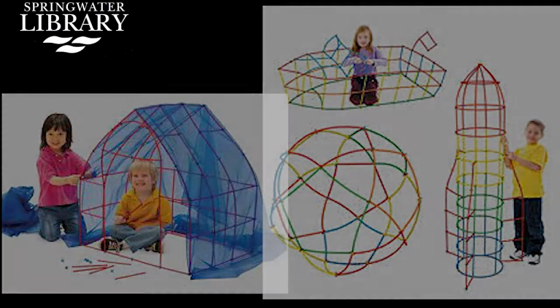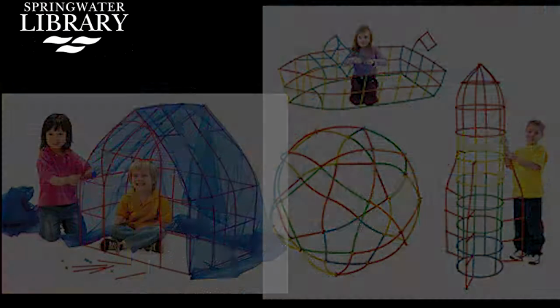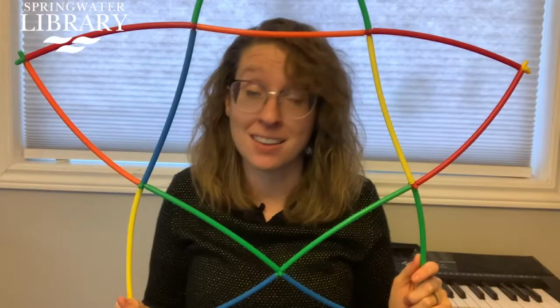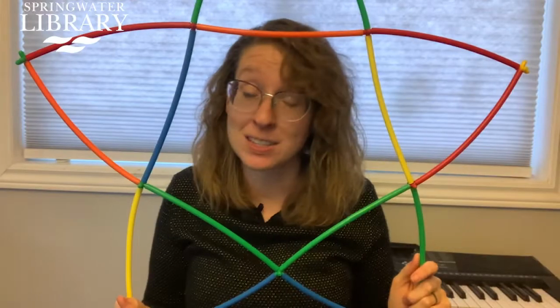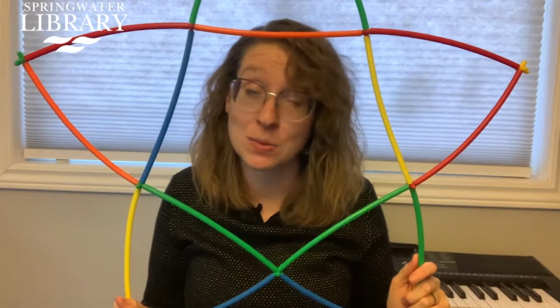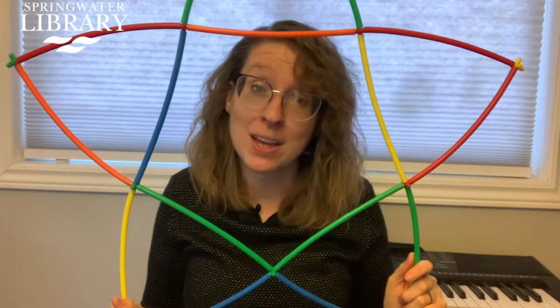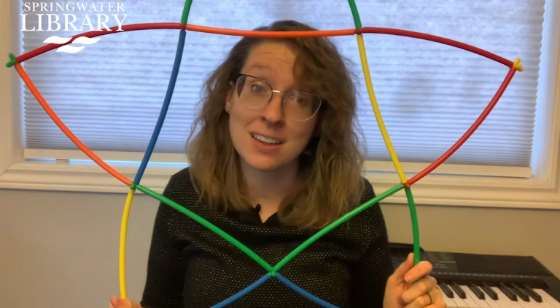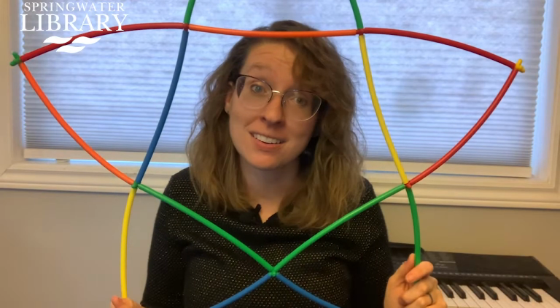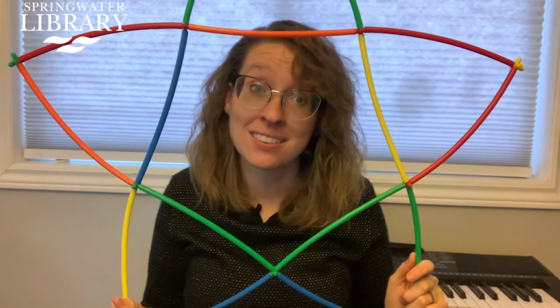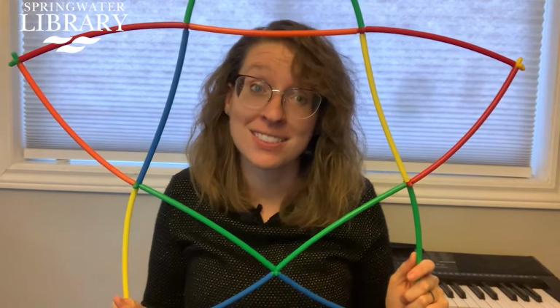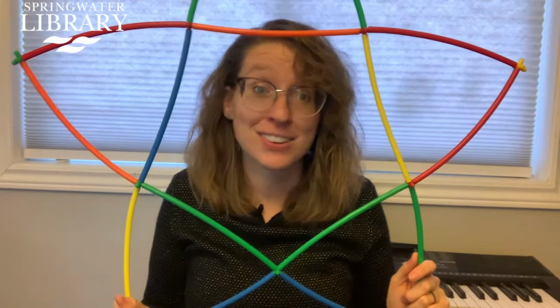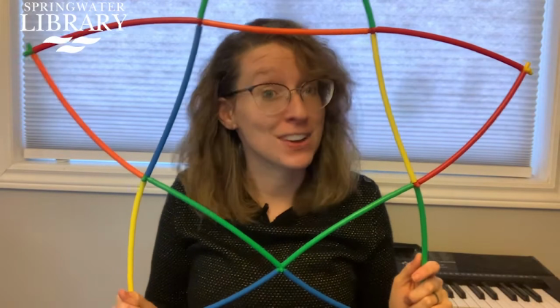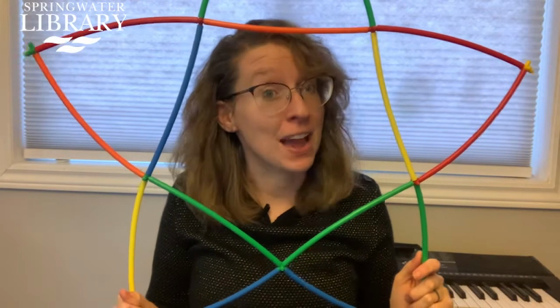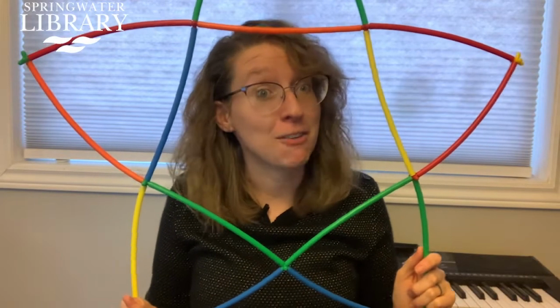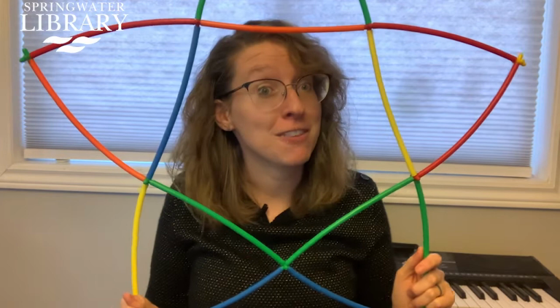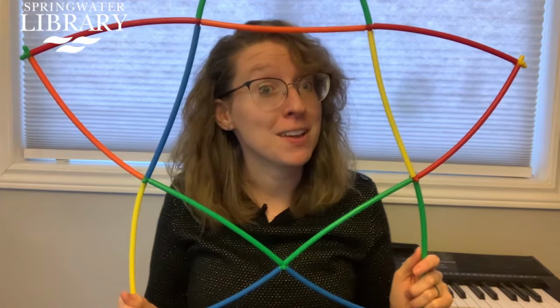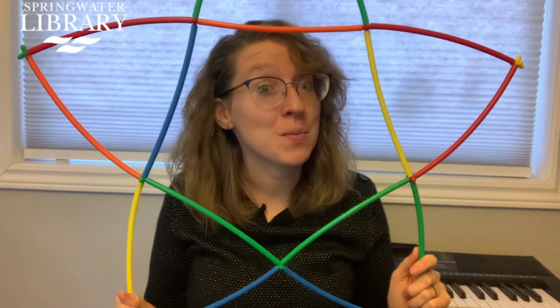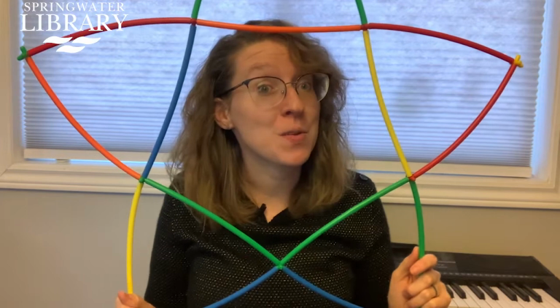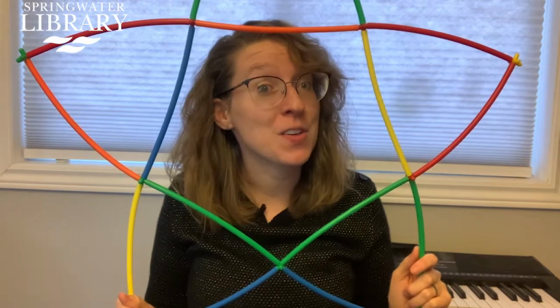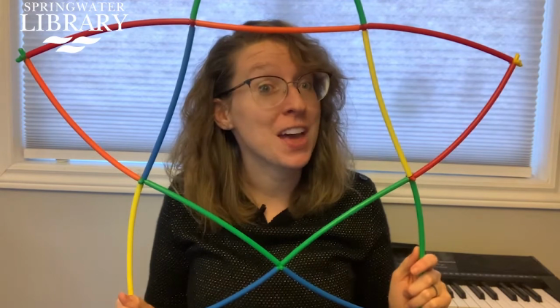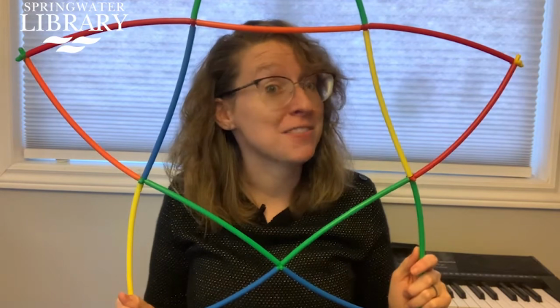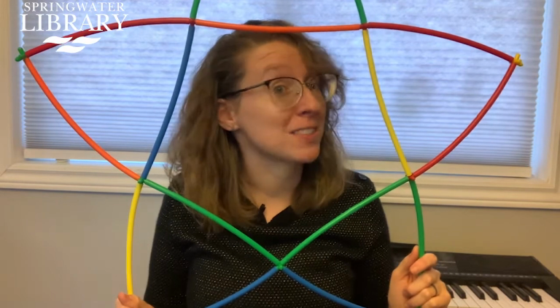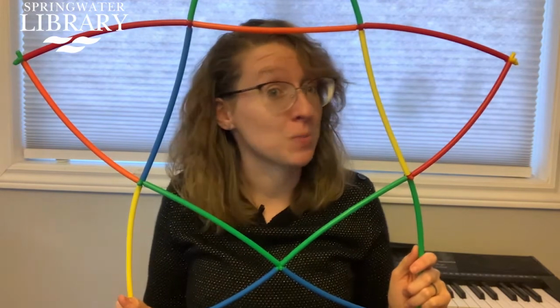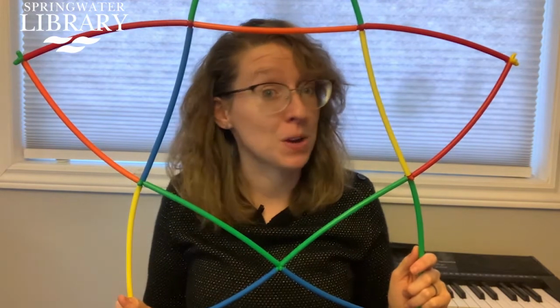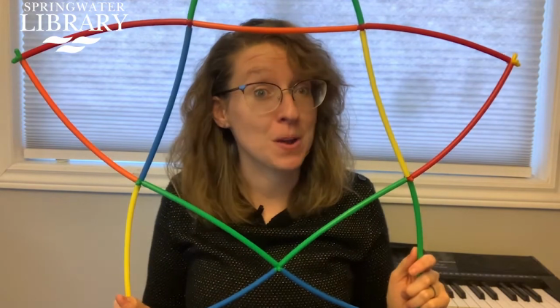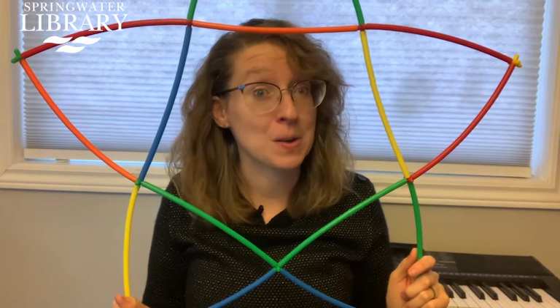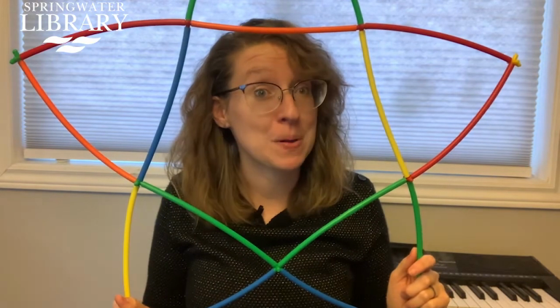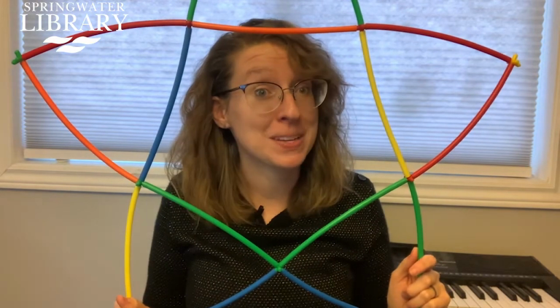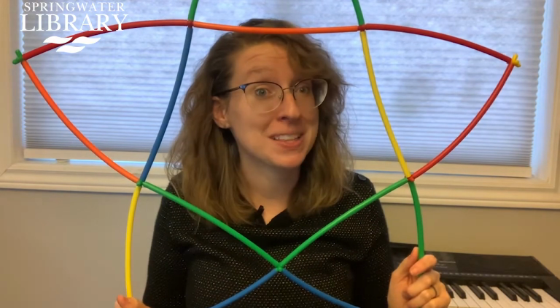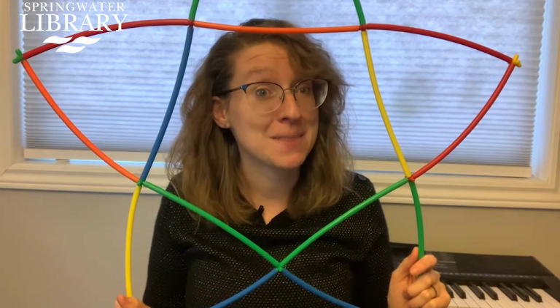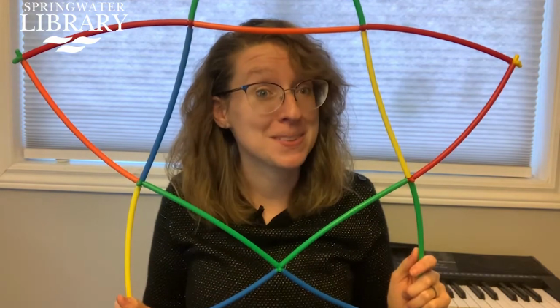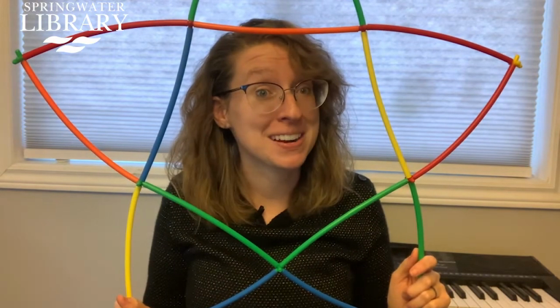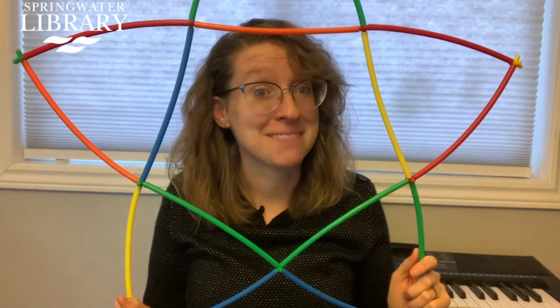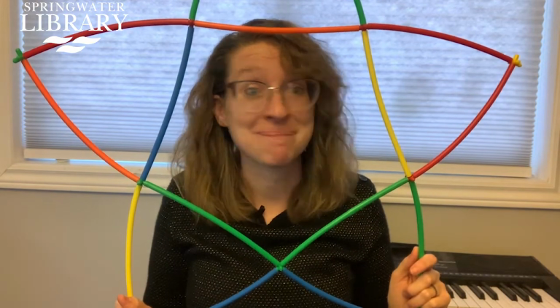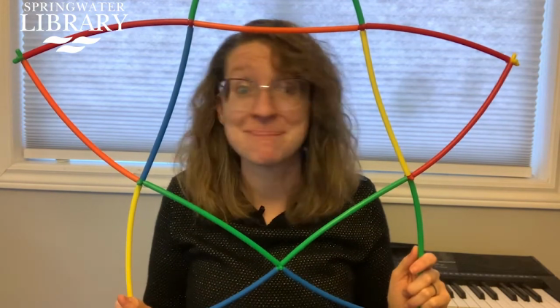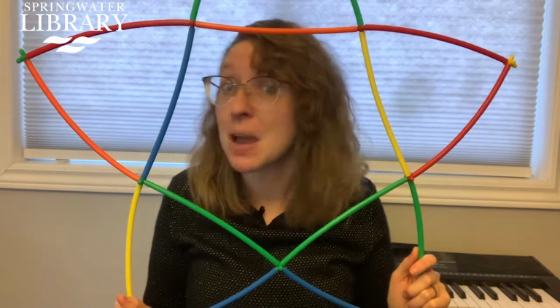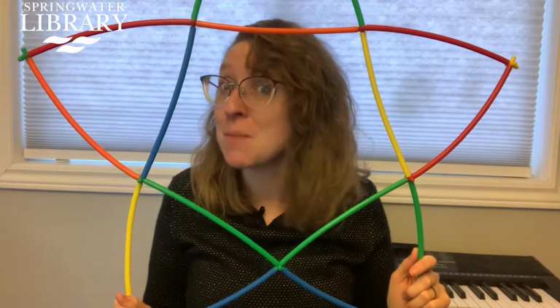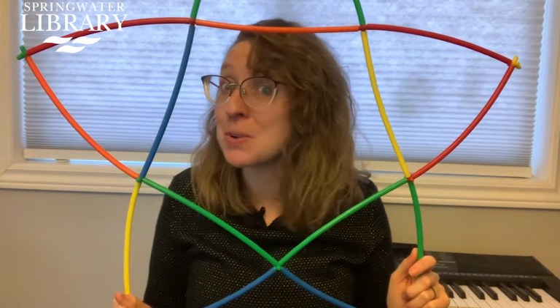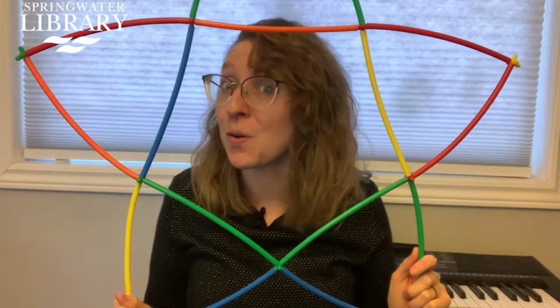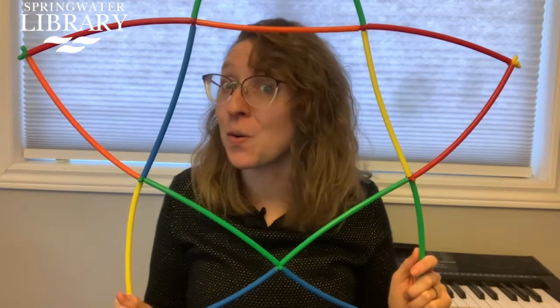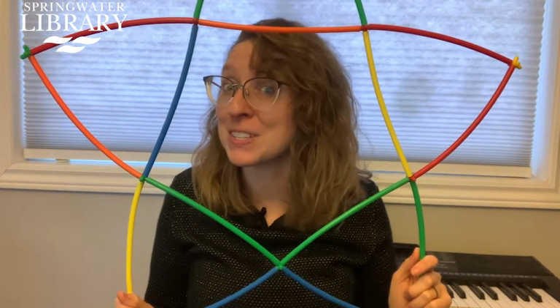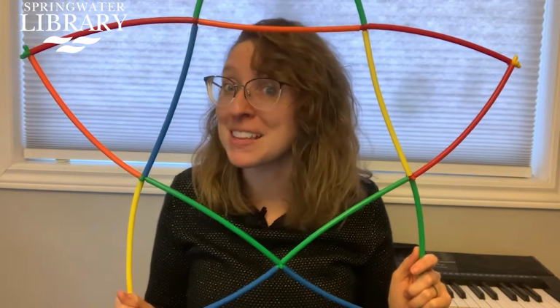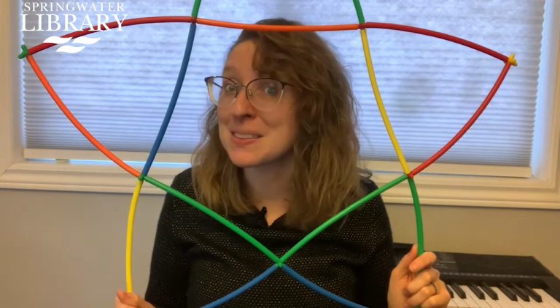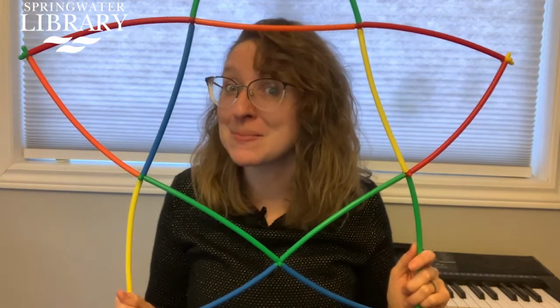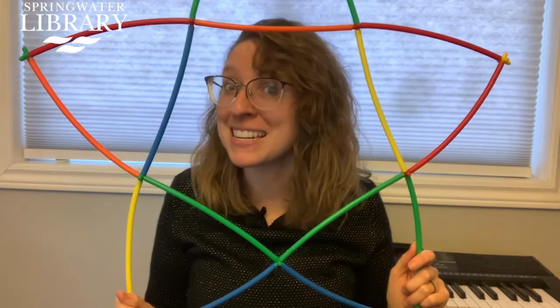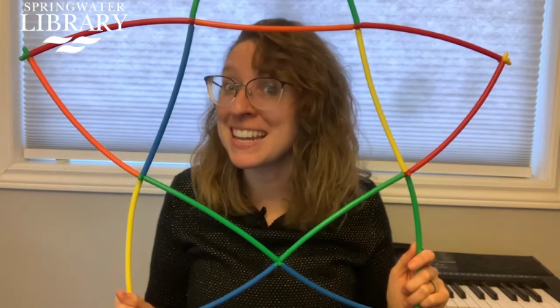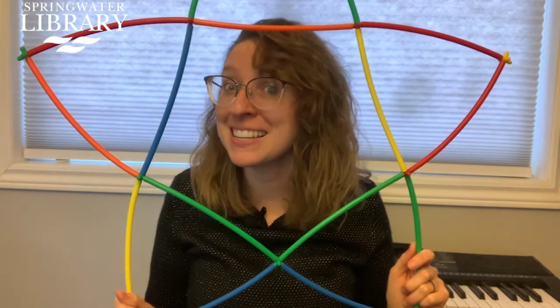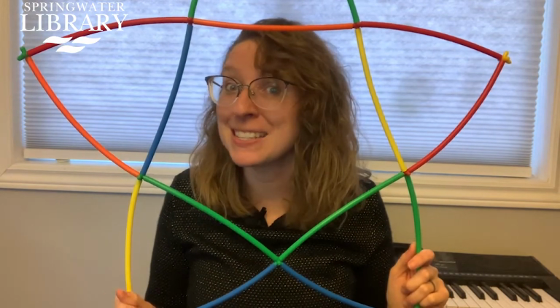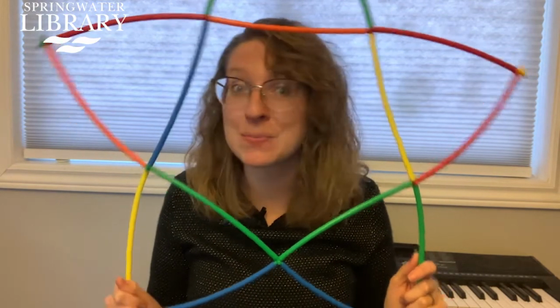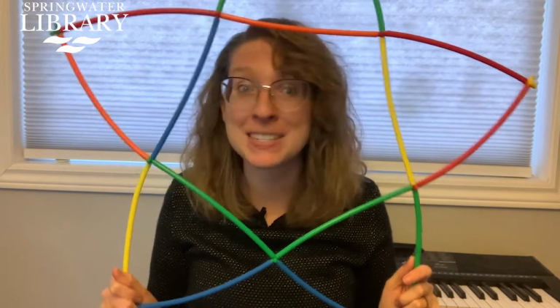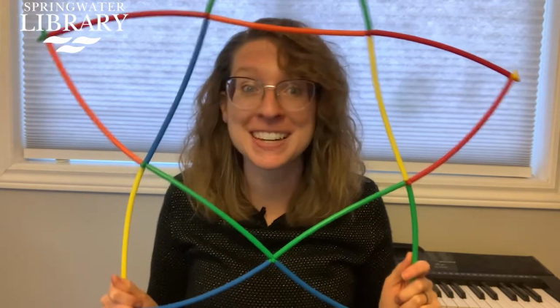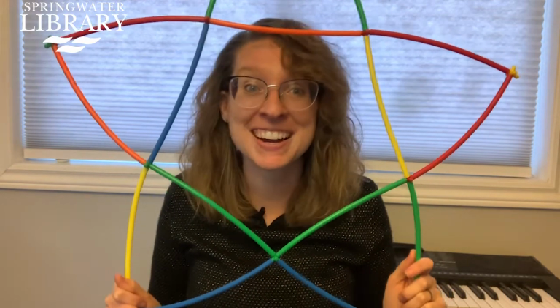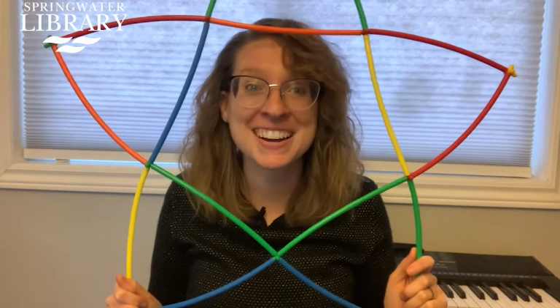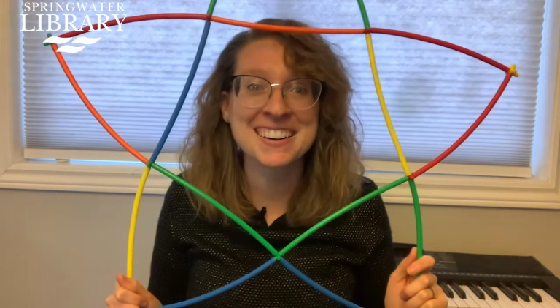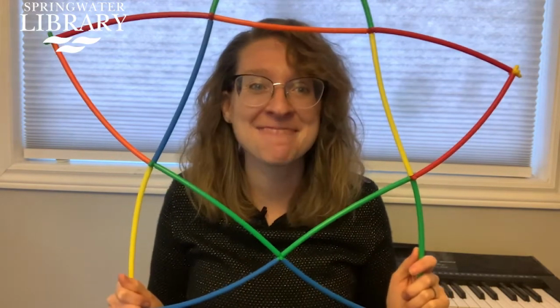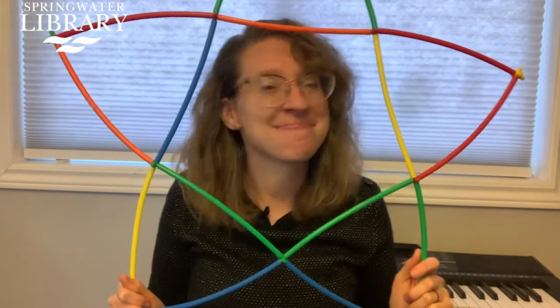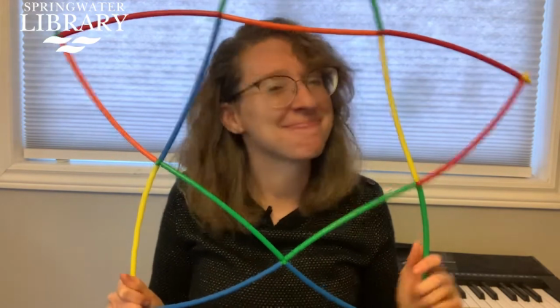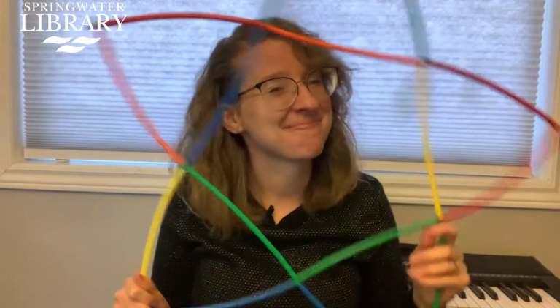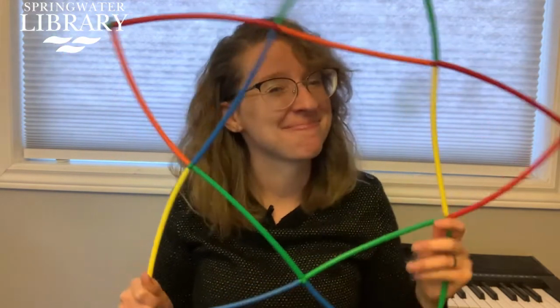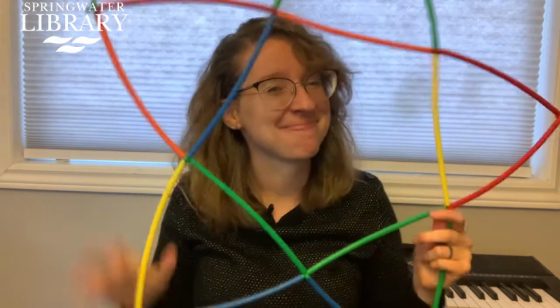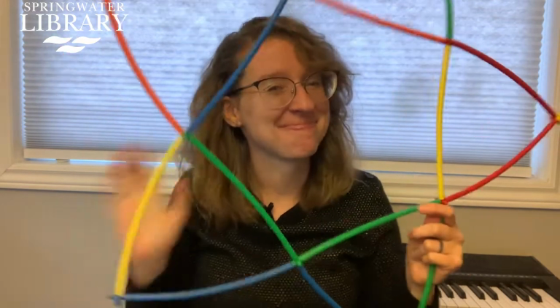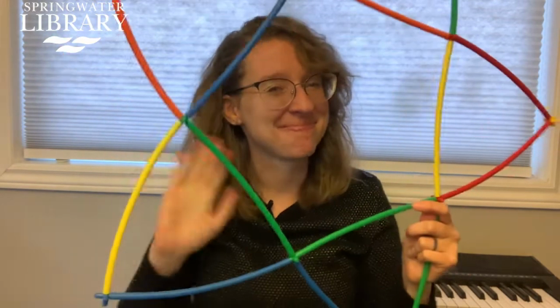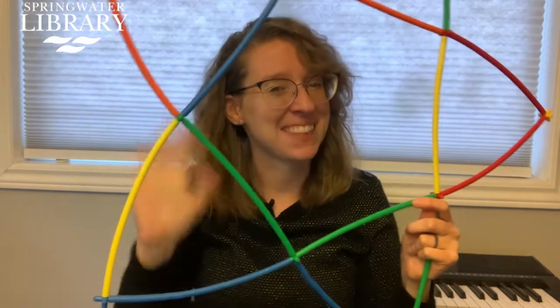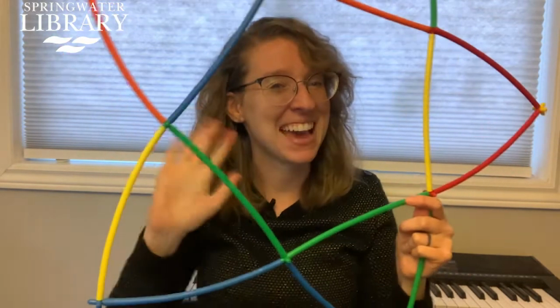And guess what? They're now available at the Springwater Public Library. Put a hold on them today, superstar. Bye!